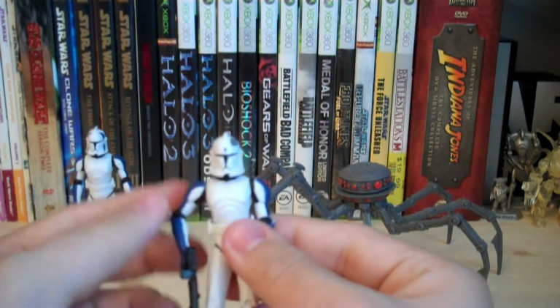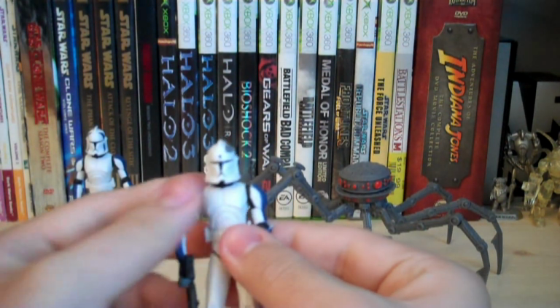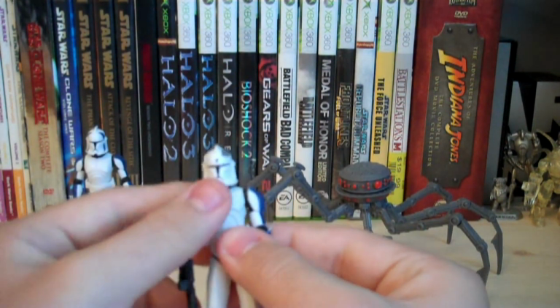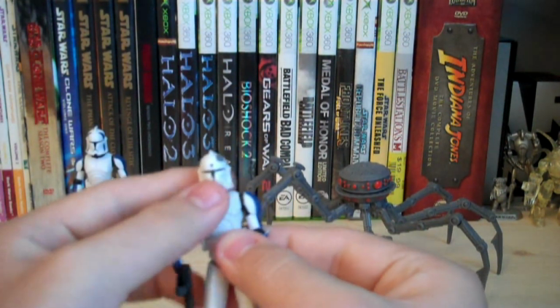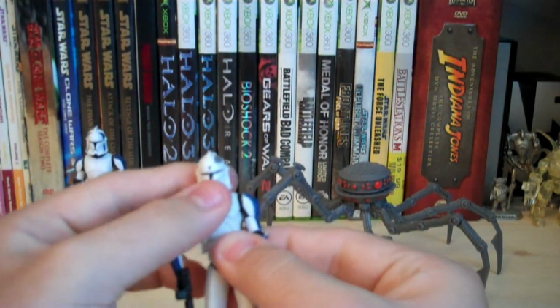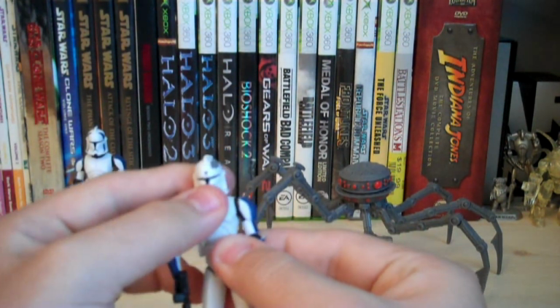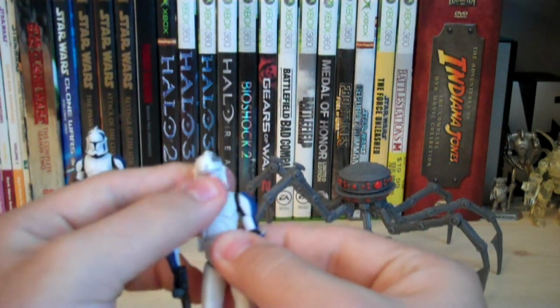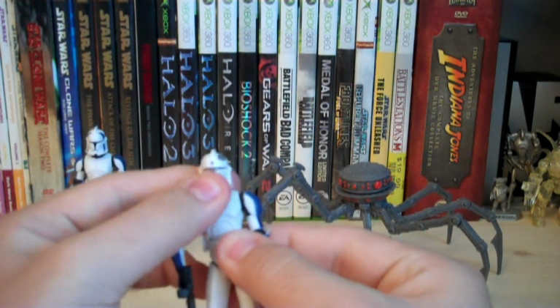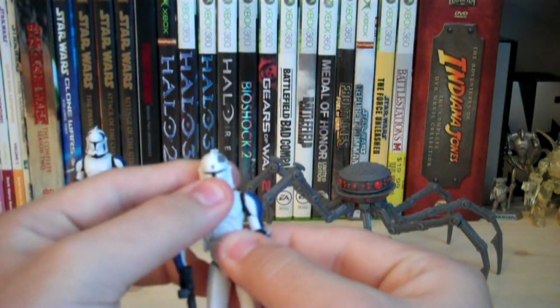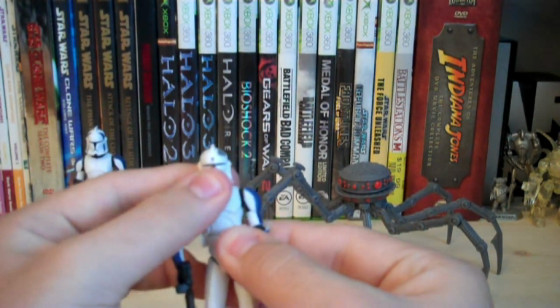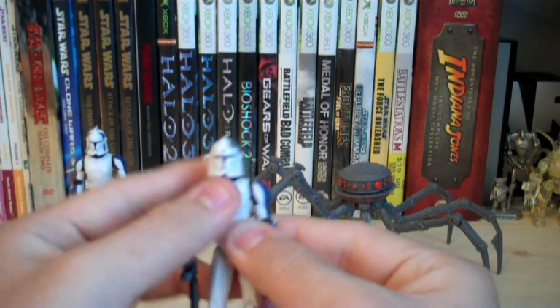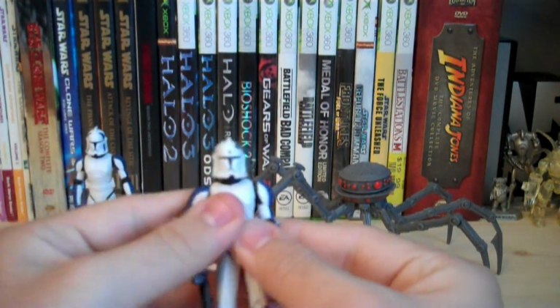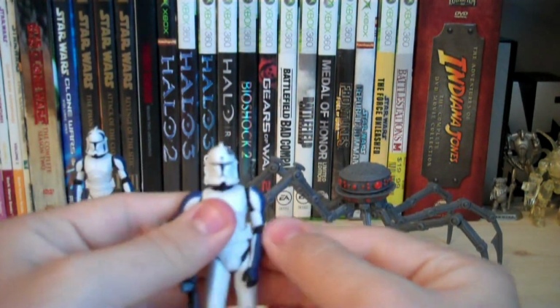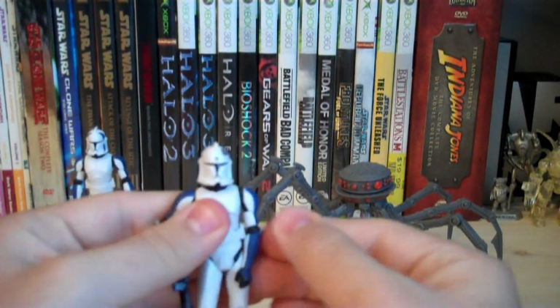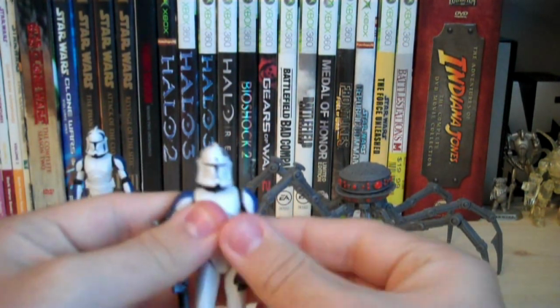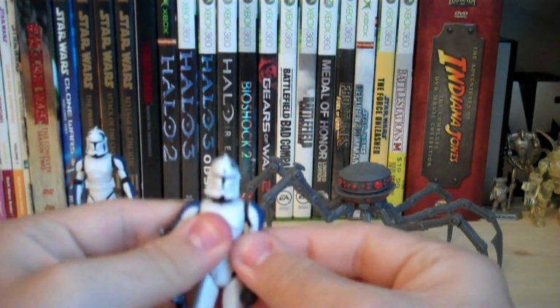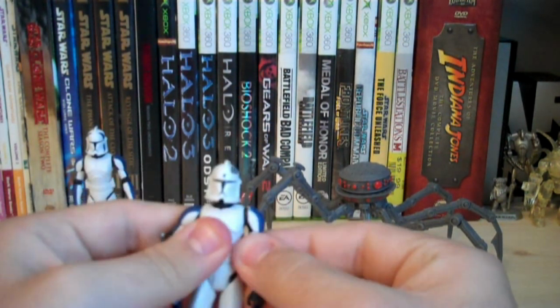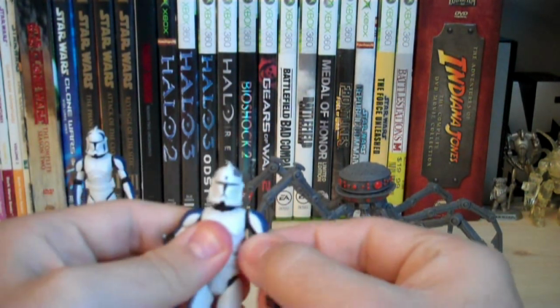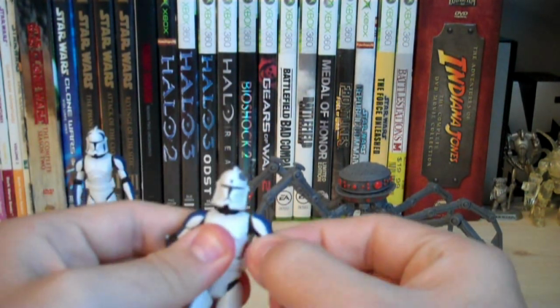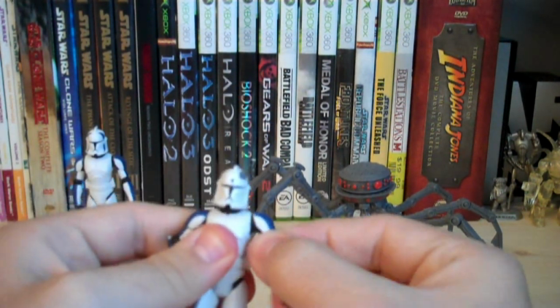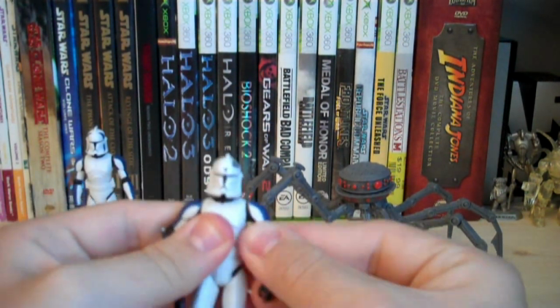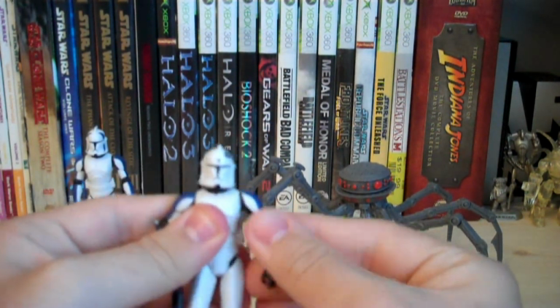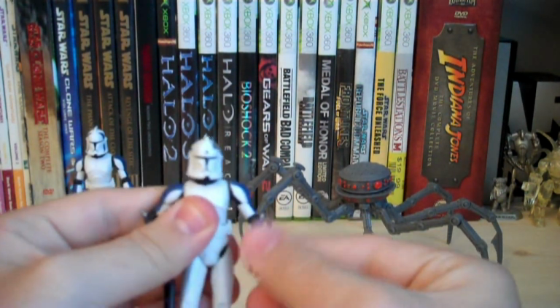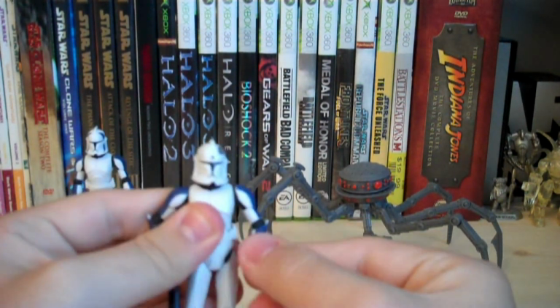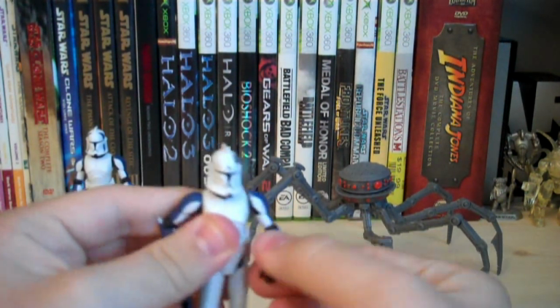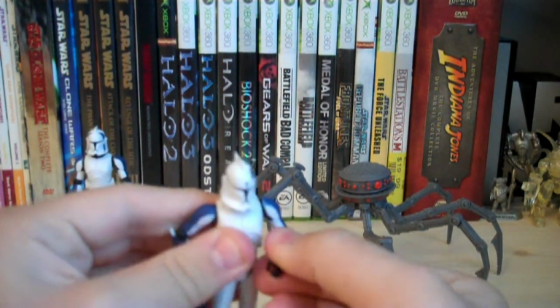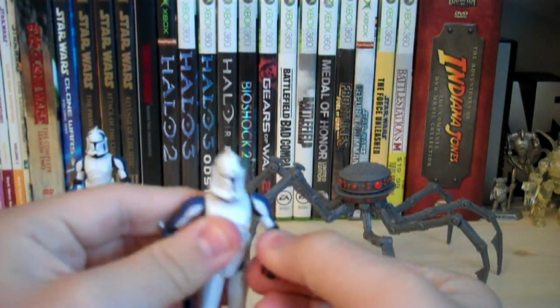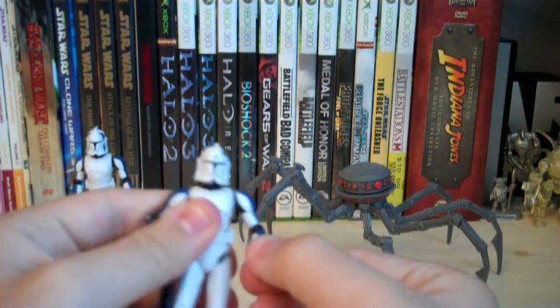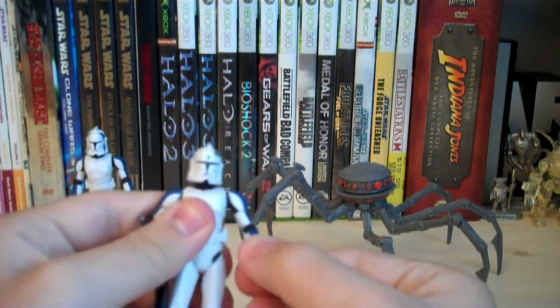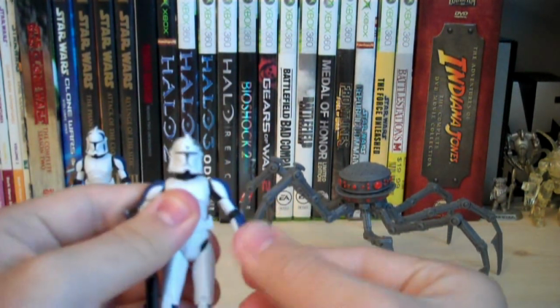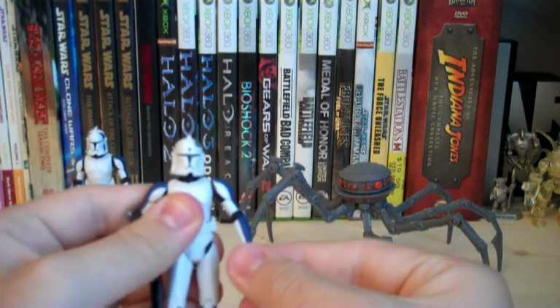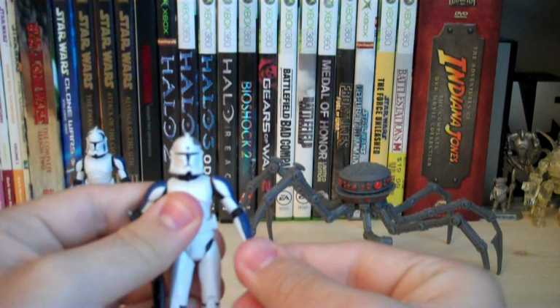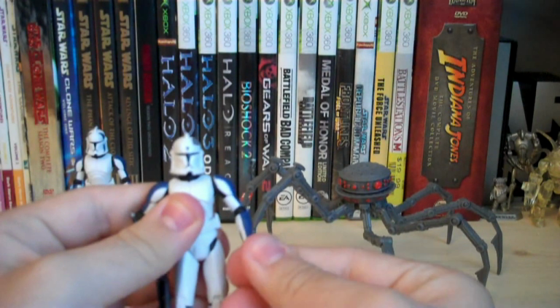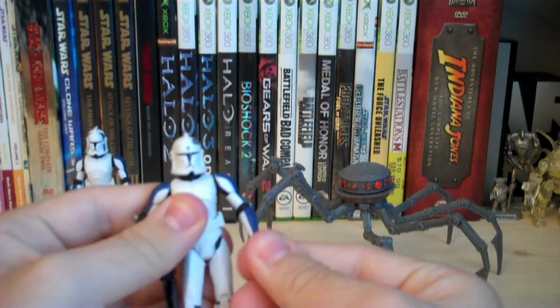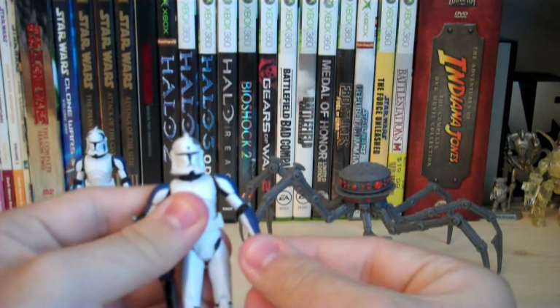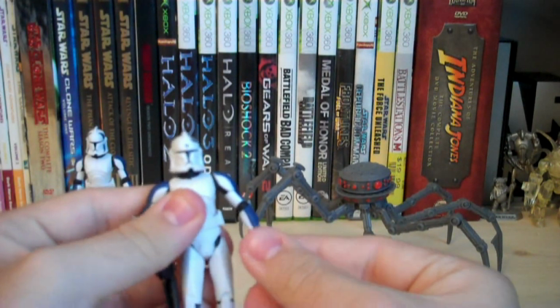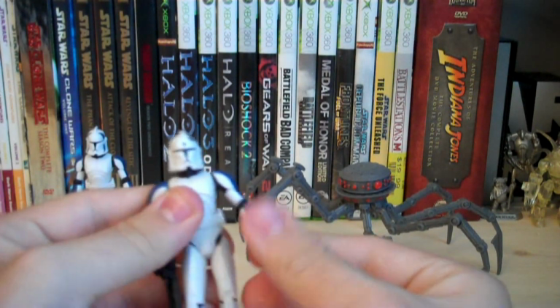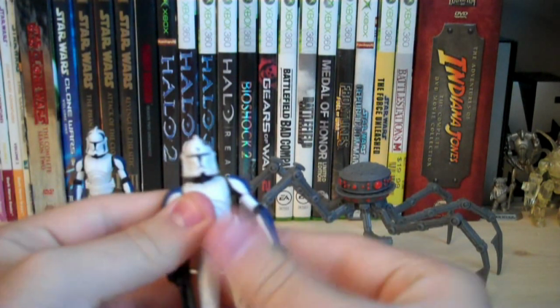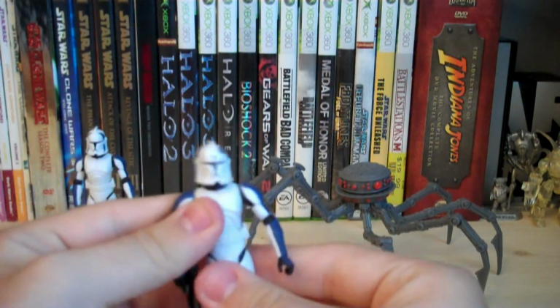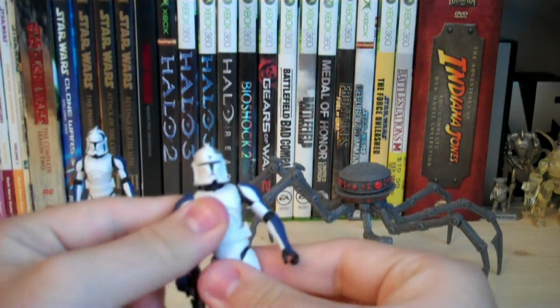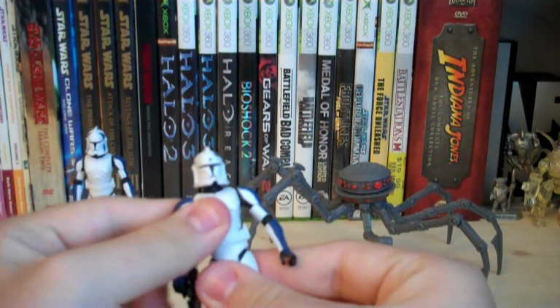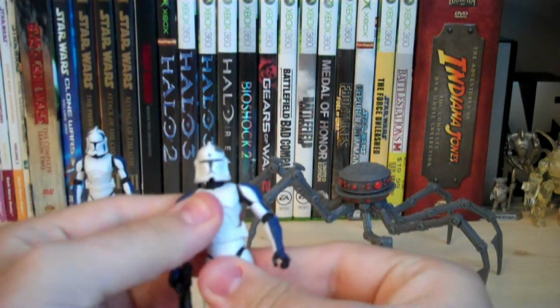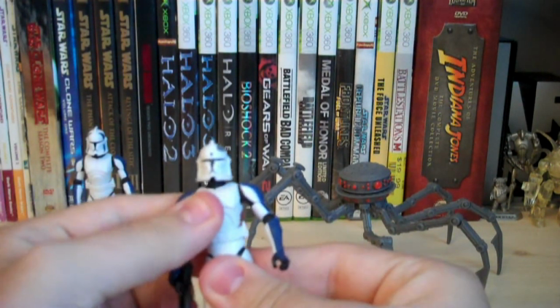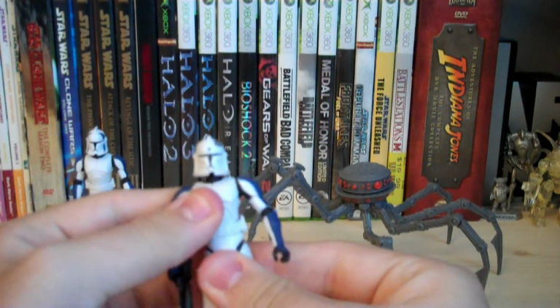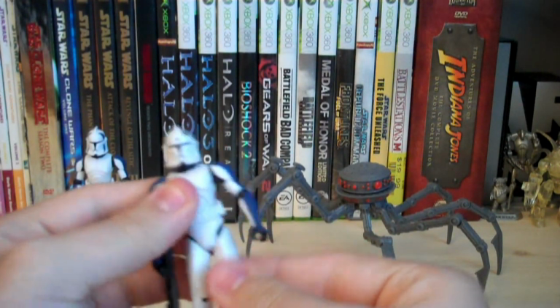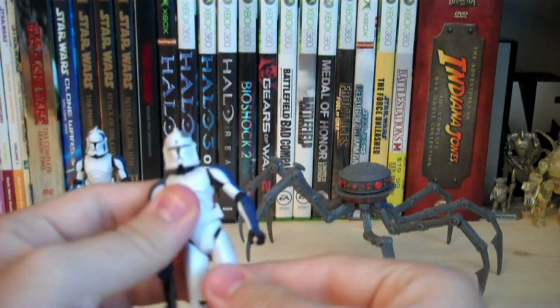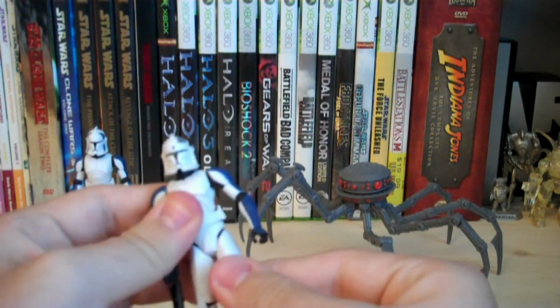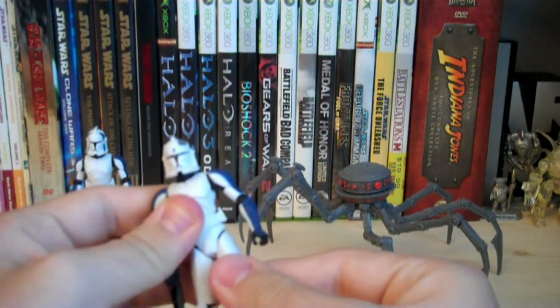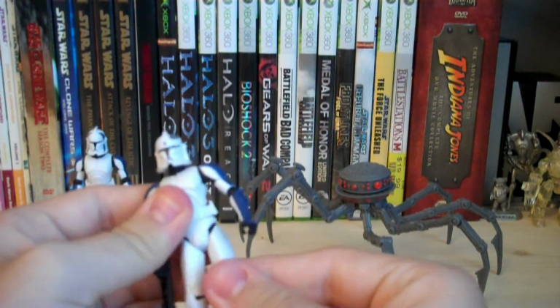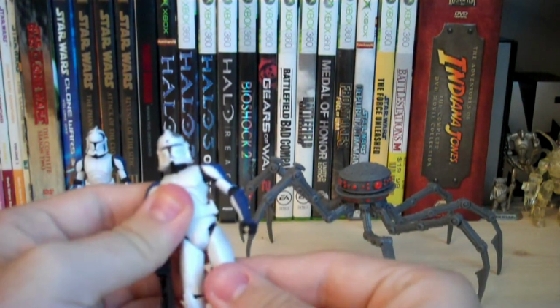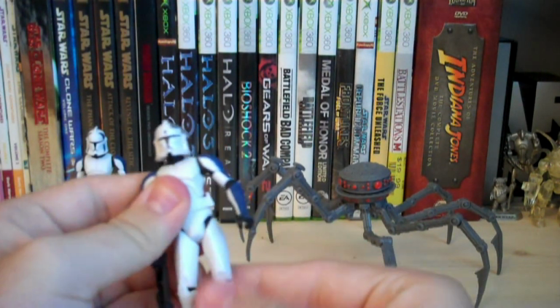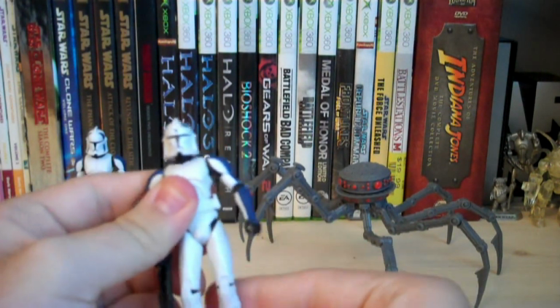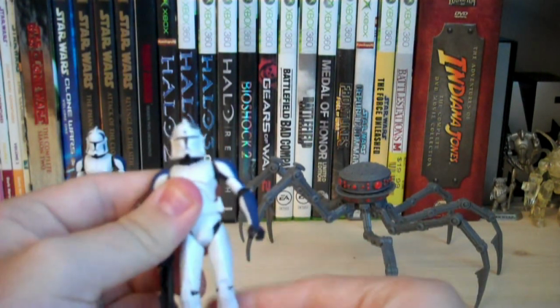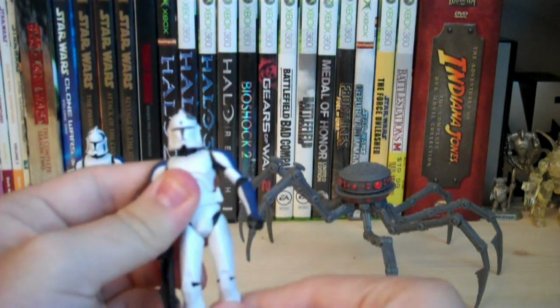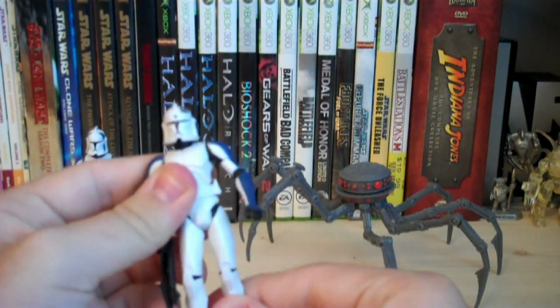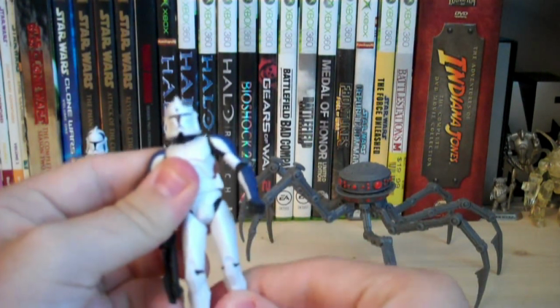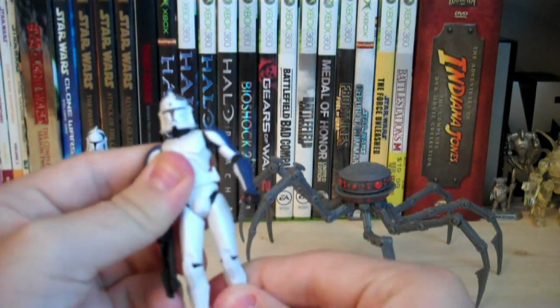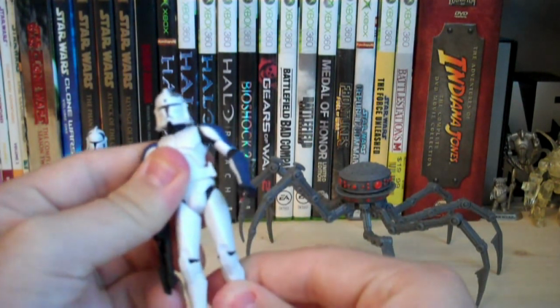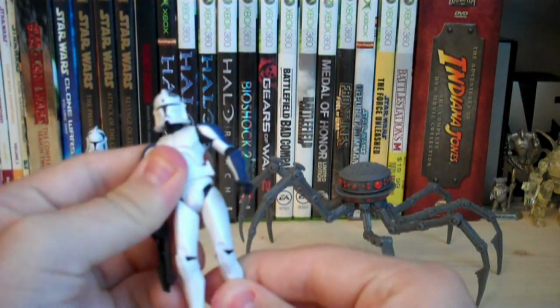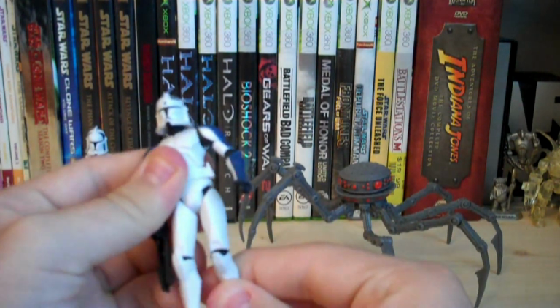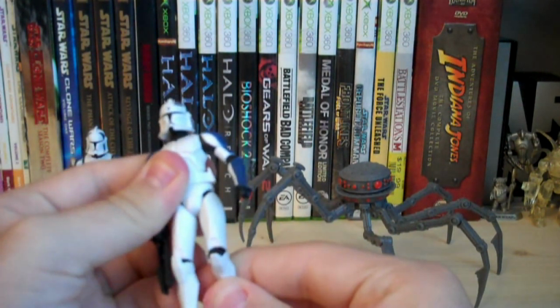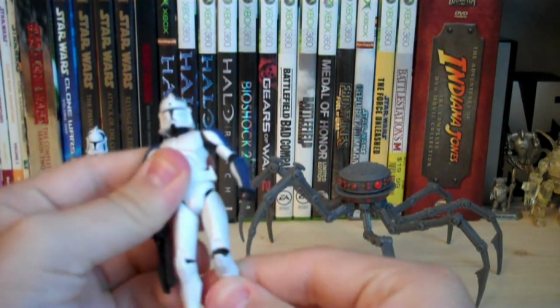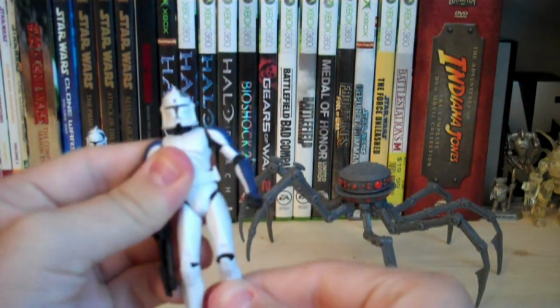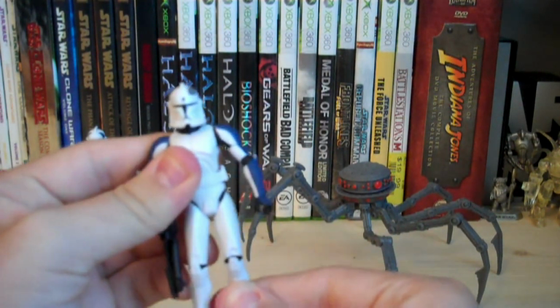Redeye's articulation is a ball-jointed head, ball-hinged shoulders, ball-hinged elbows, swivel wrists, swivel waist, swivel hips, and ball-hinged knees.